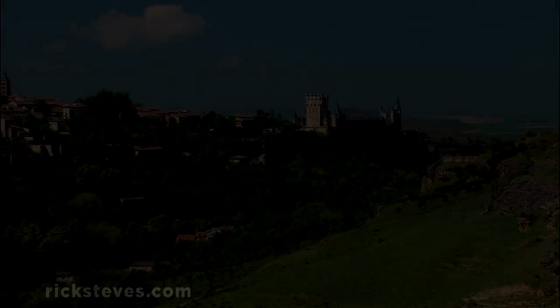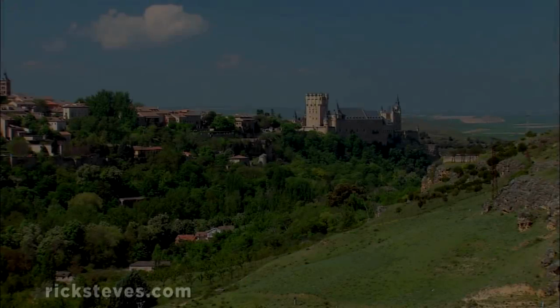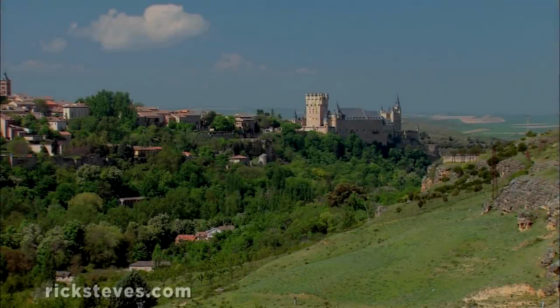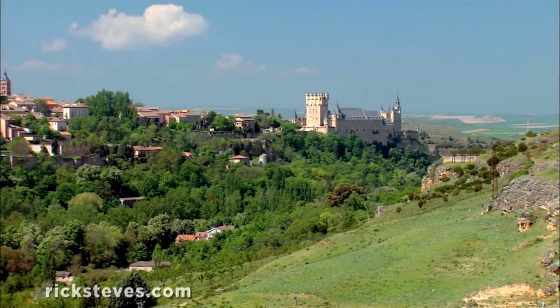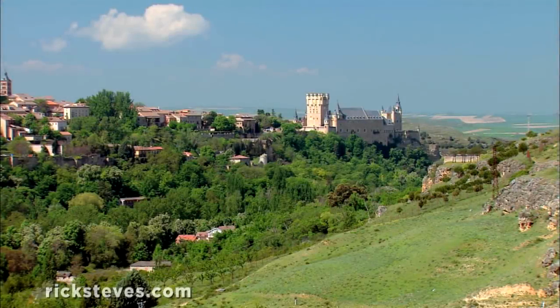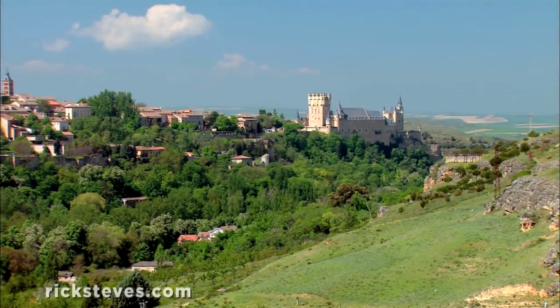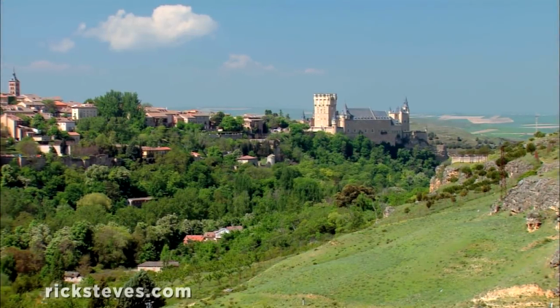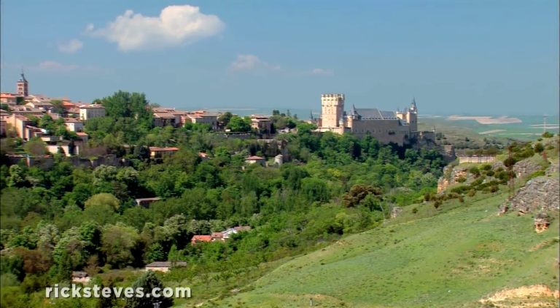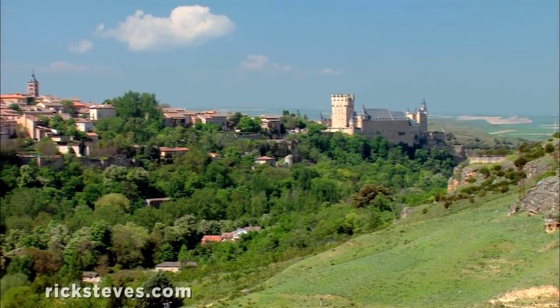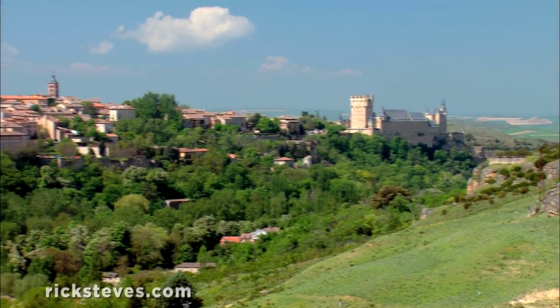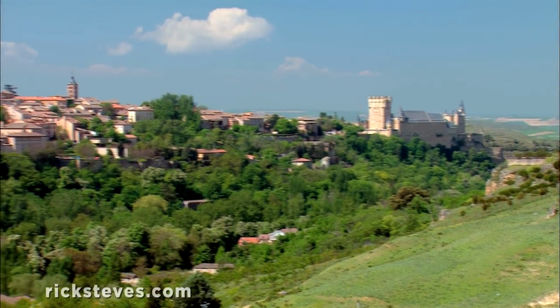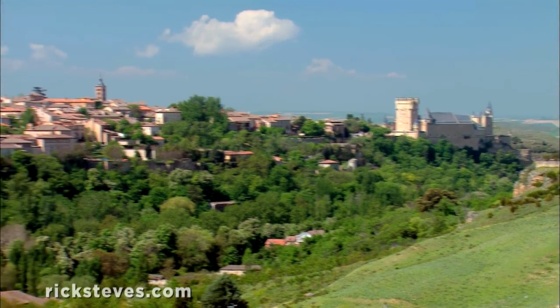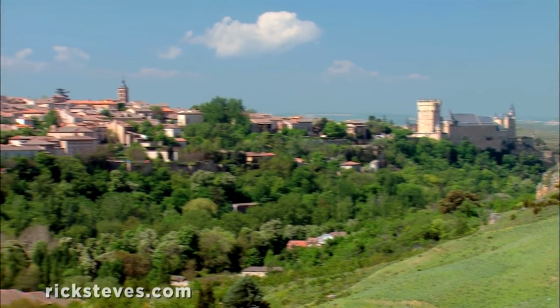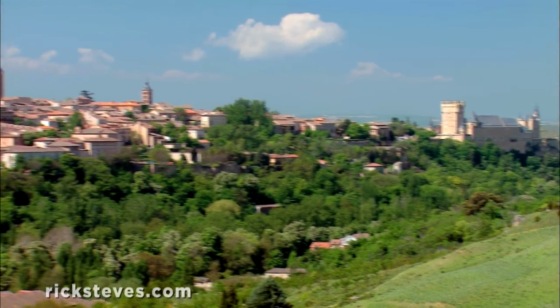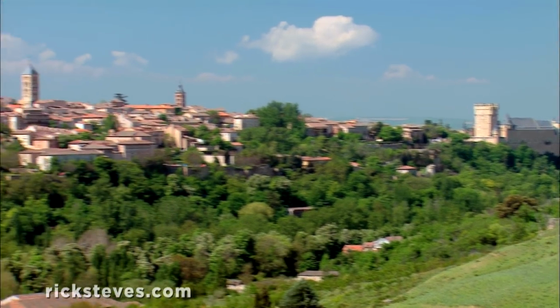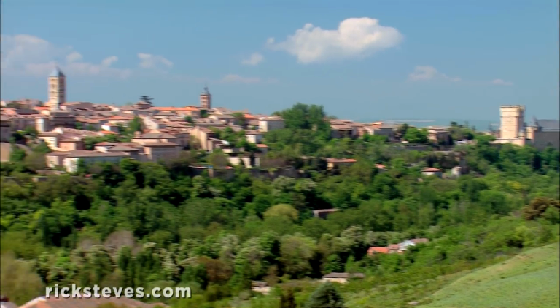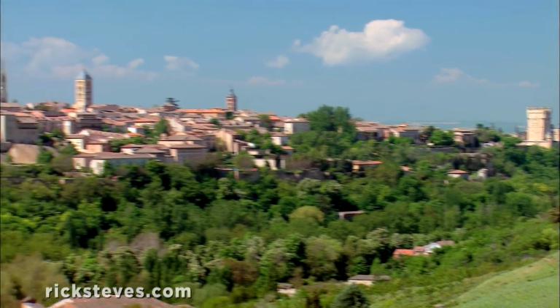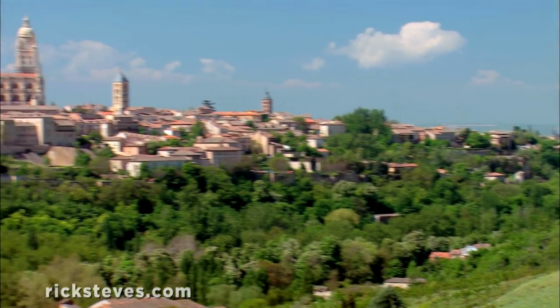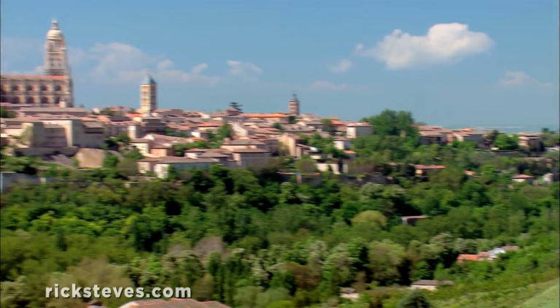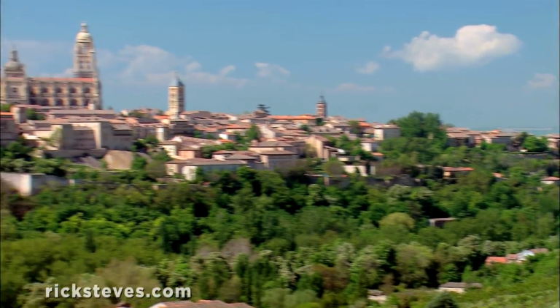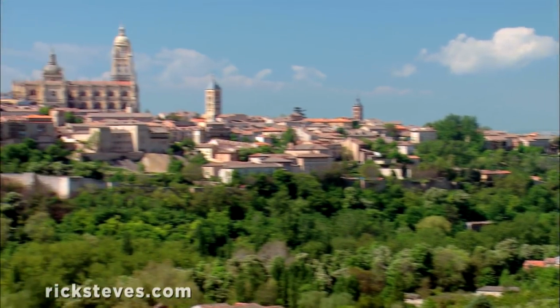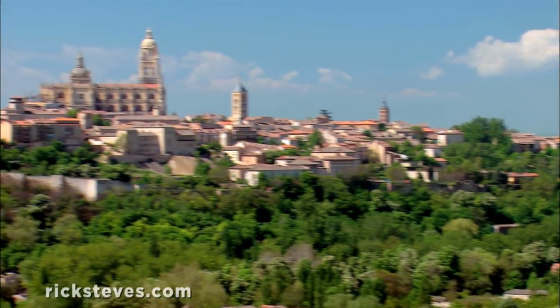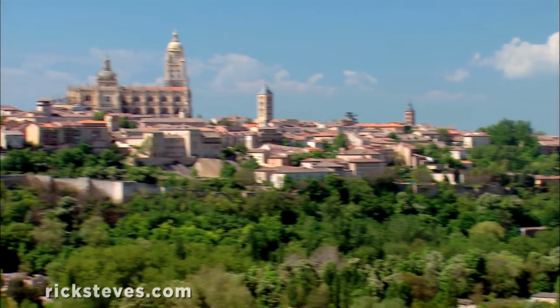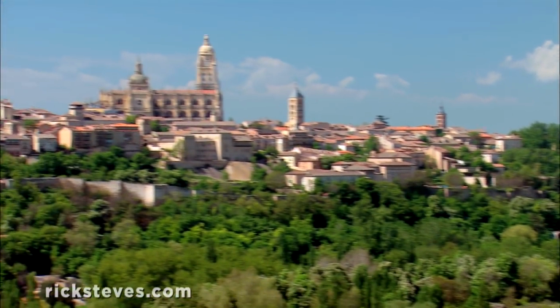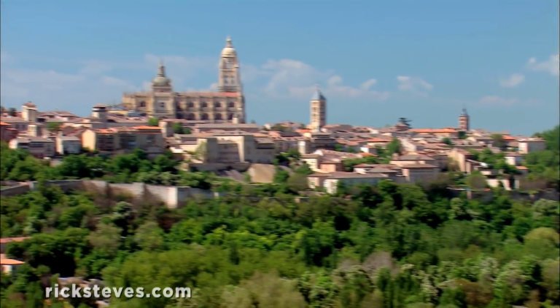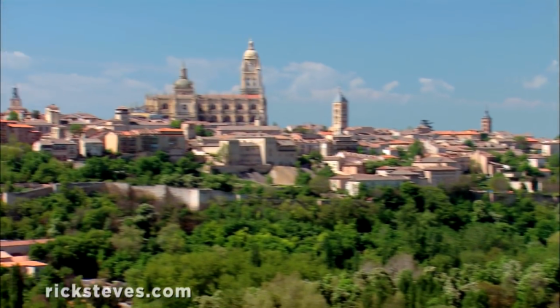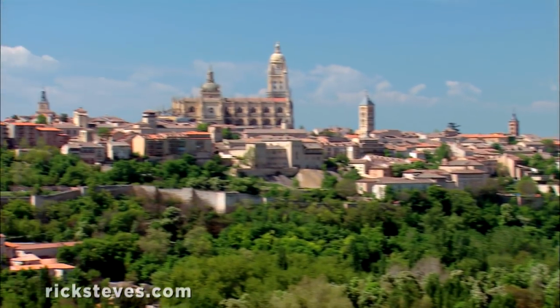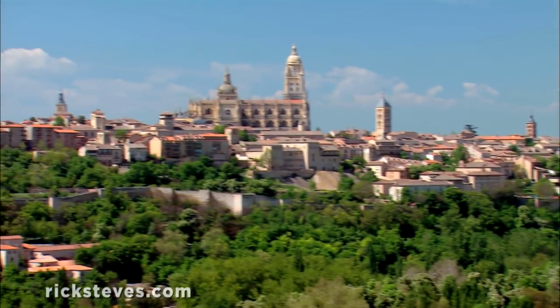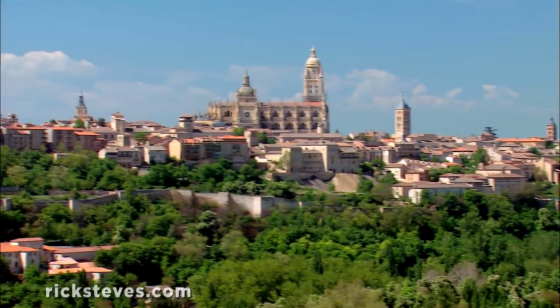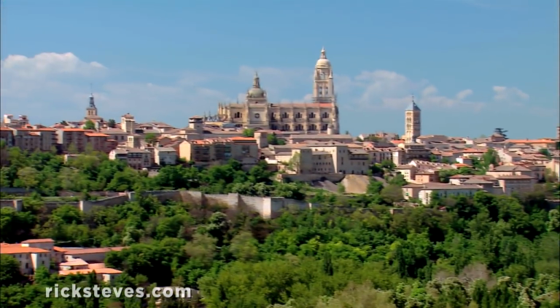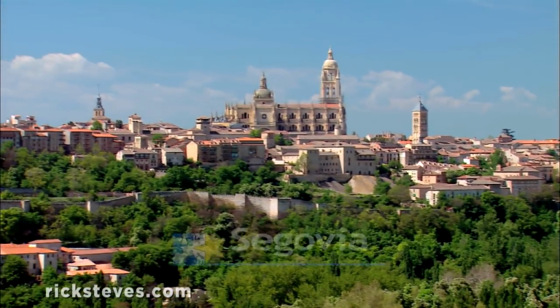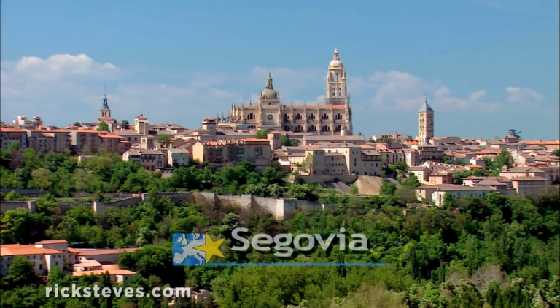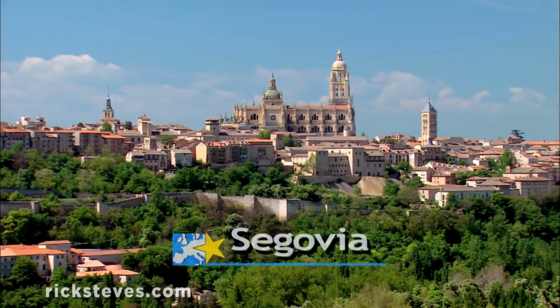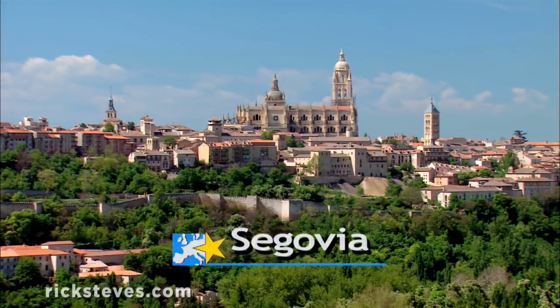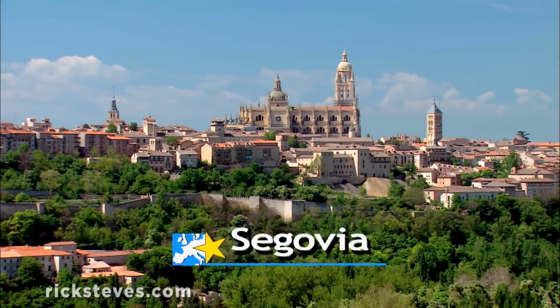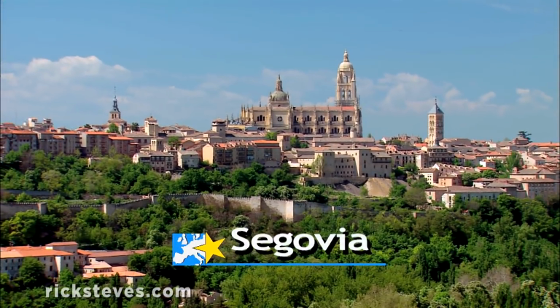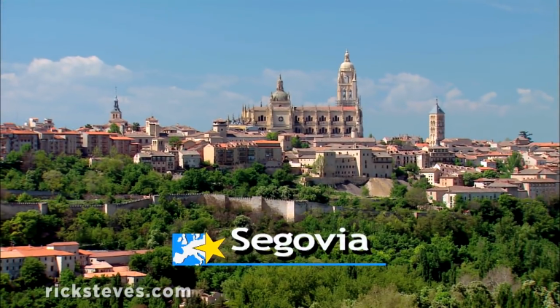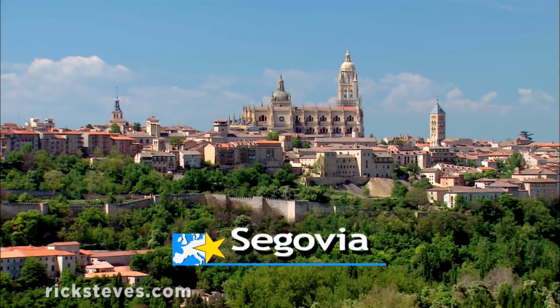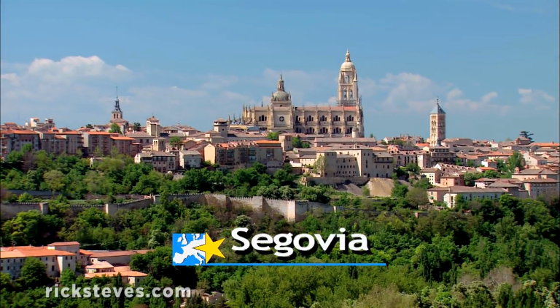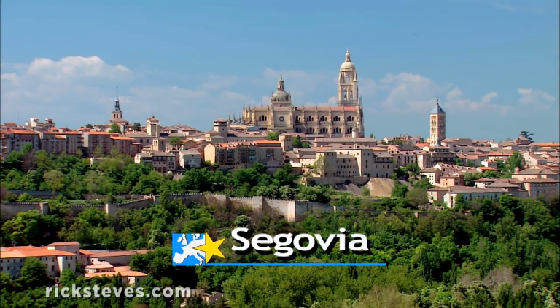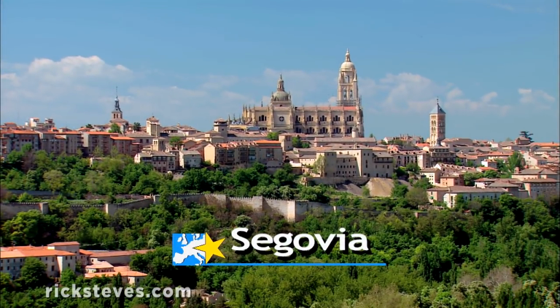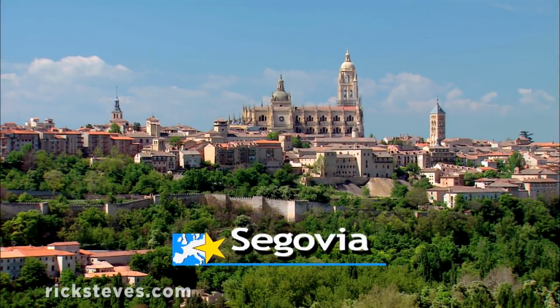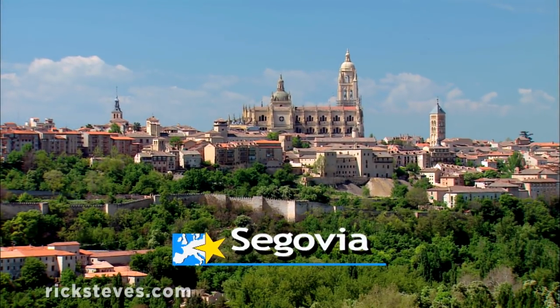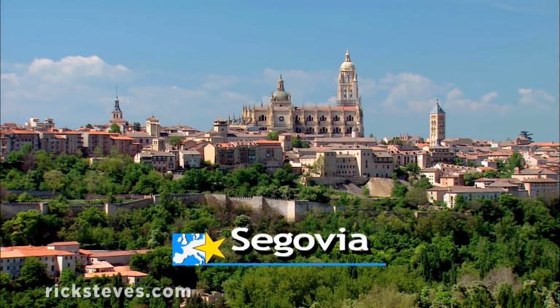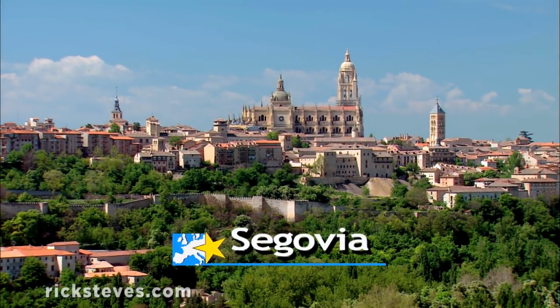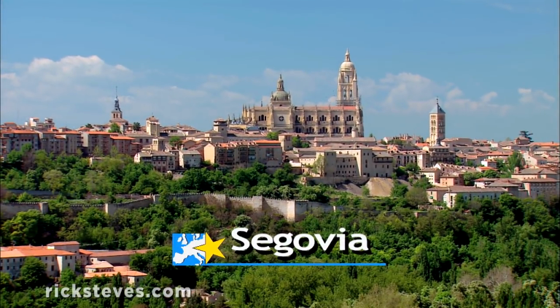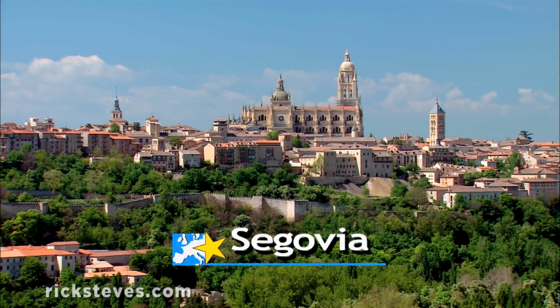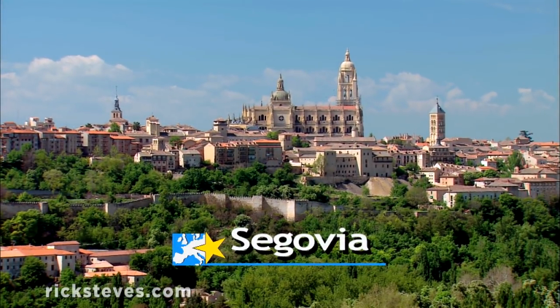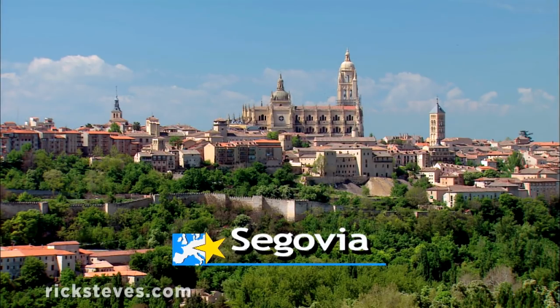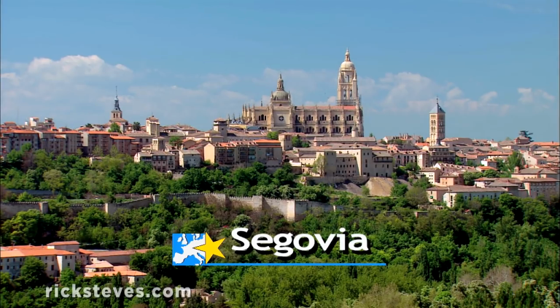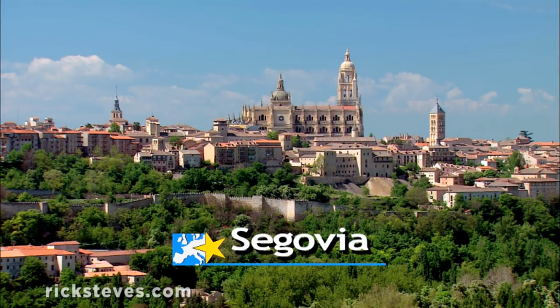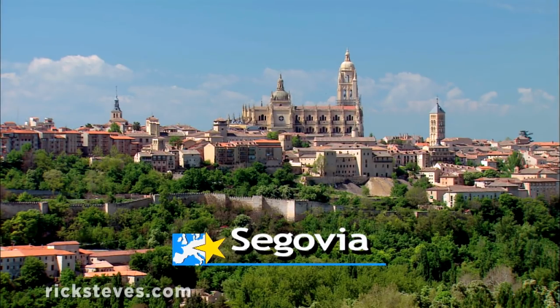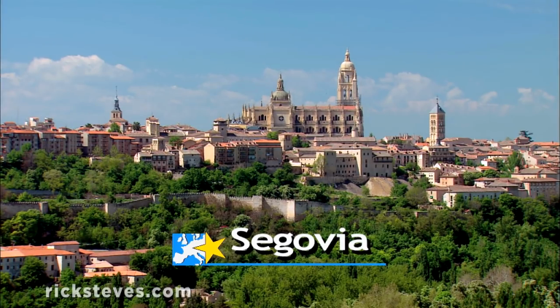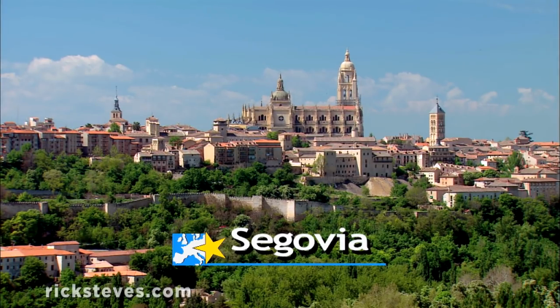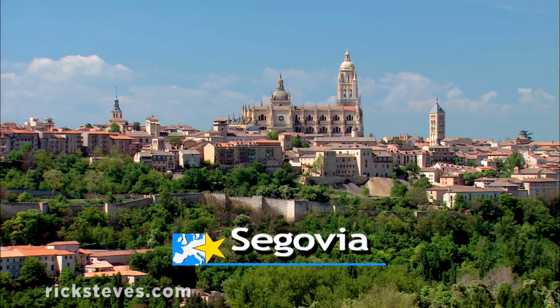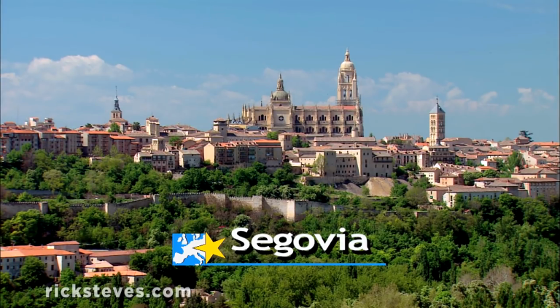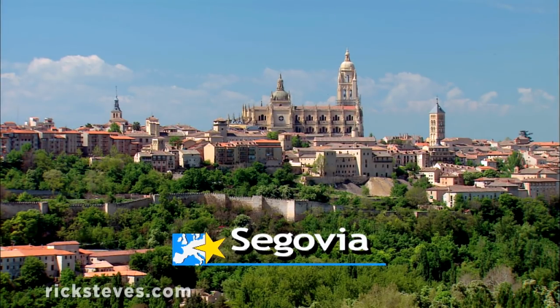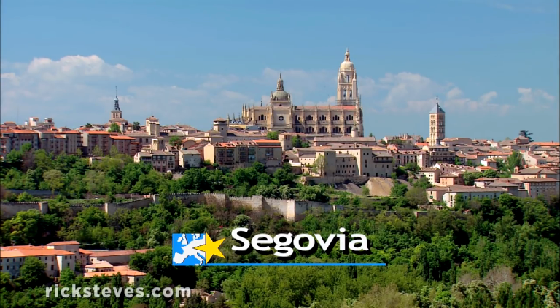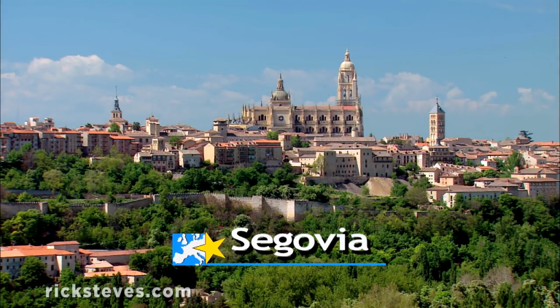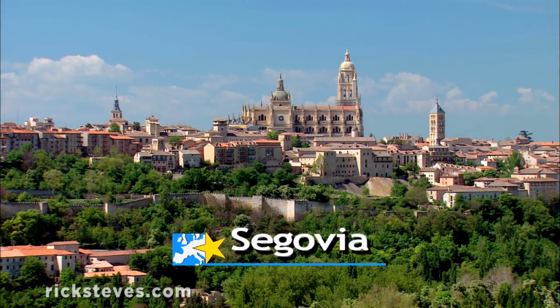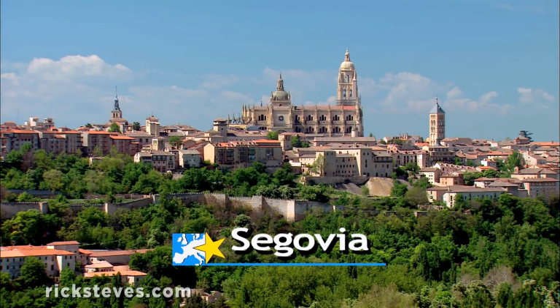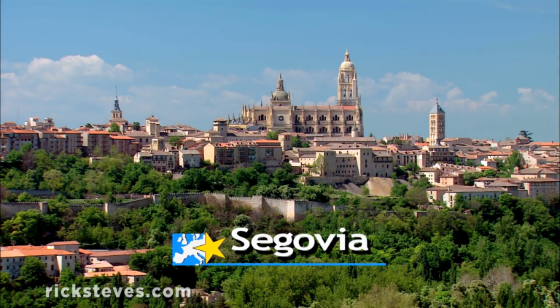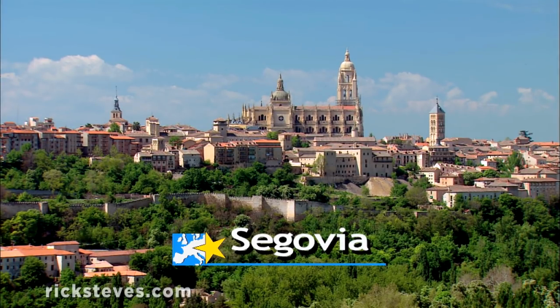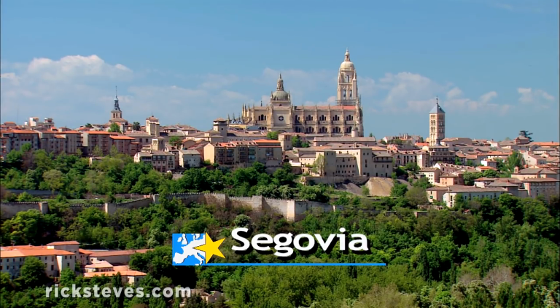Segovia, an historic town of 55,000 with a rich history and a famous Roman aqueduct, is well worth a short visit.